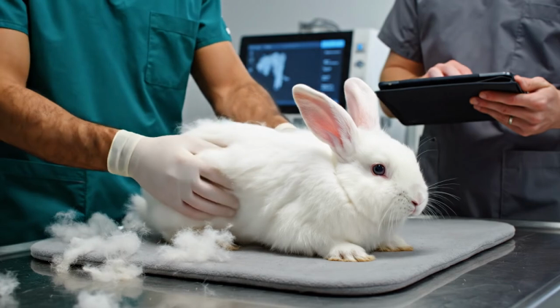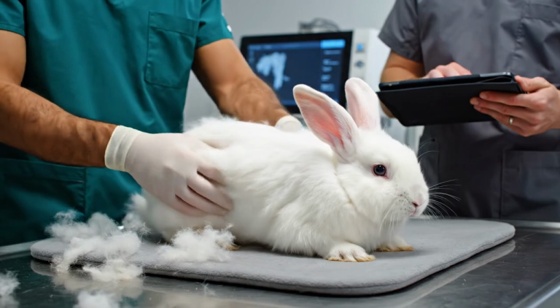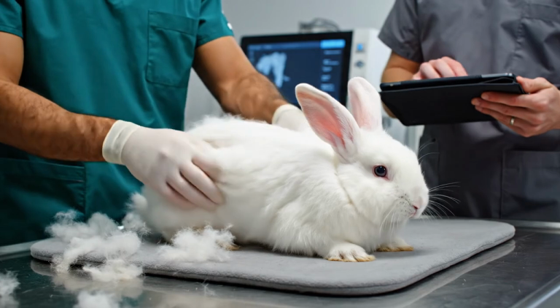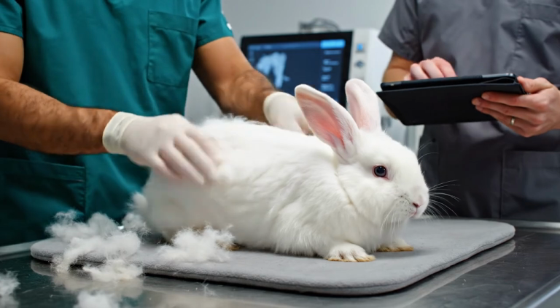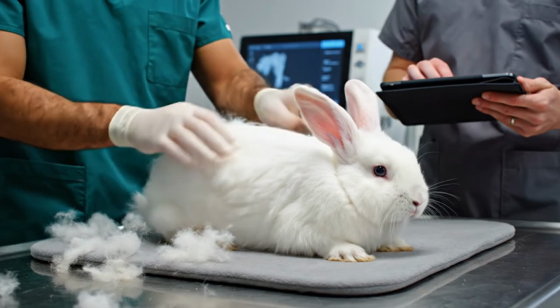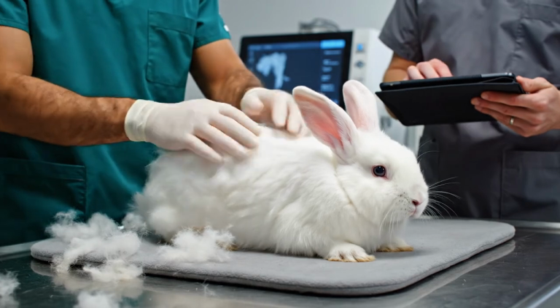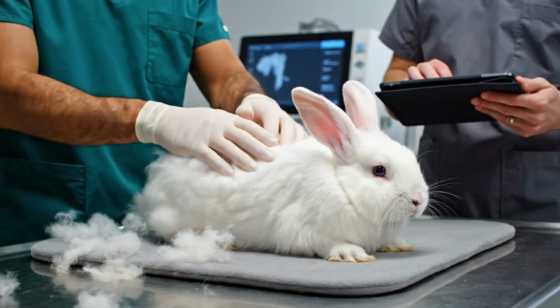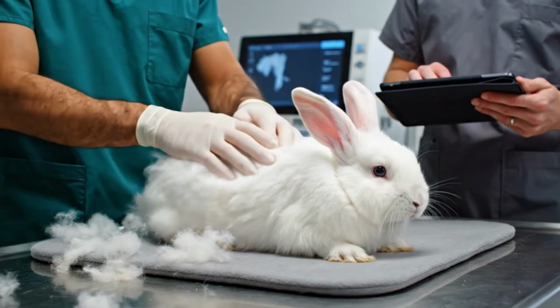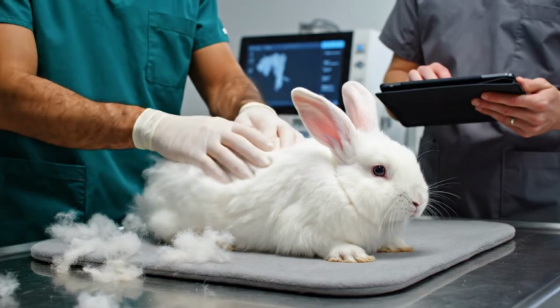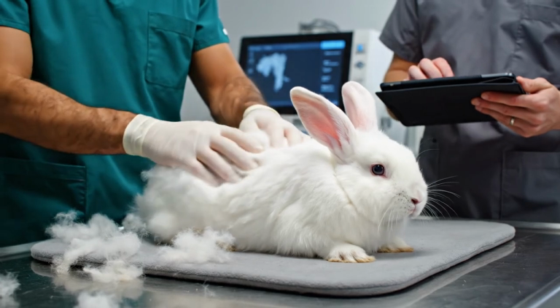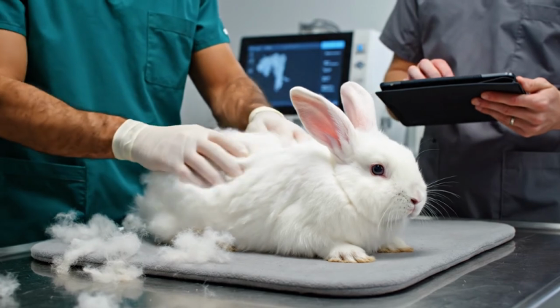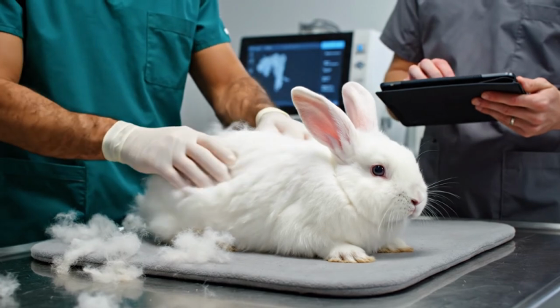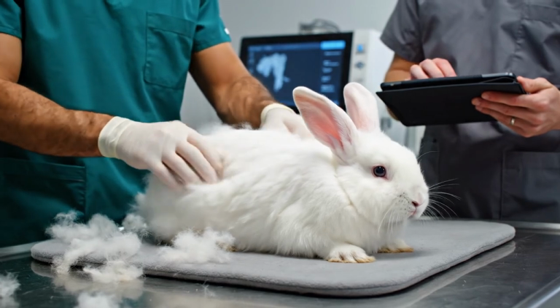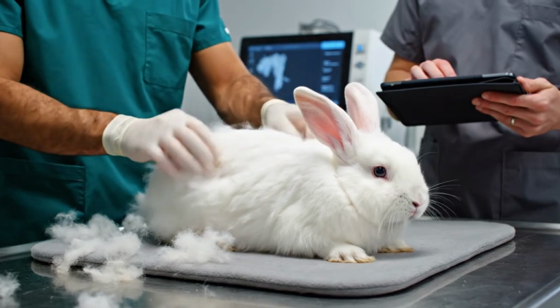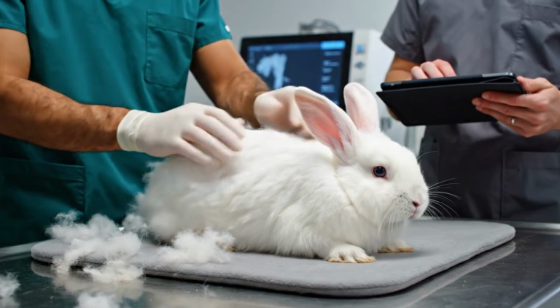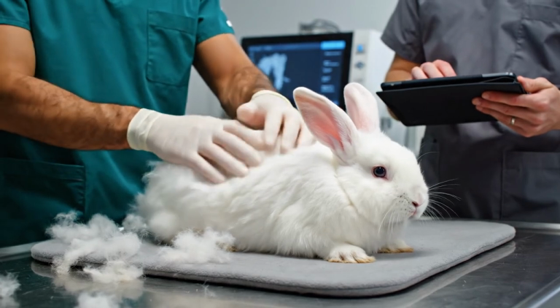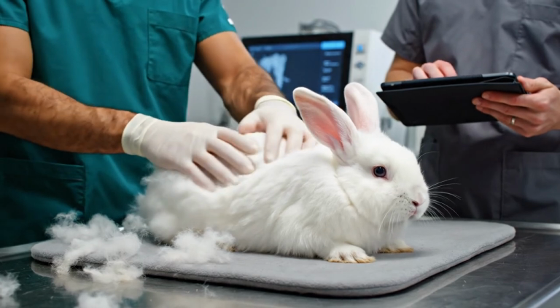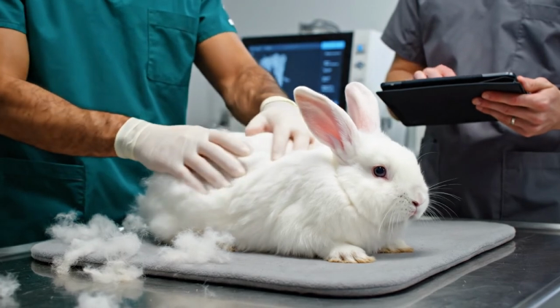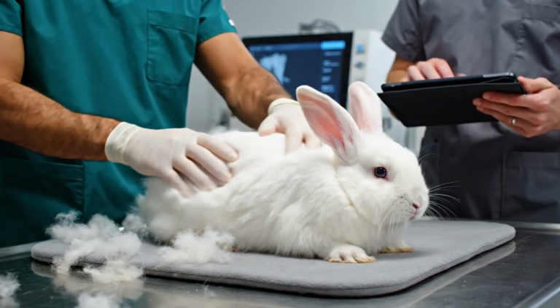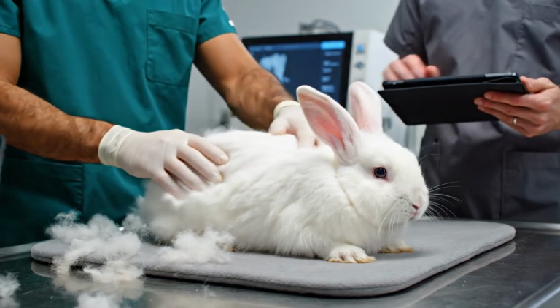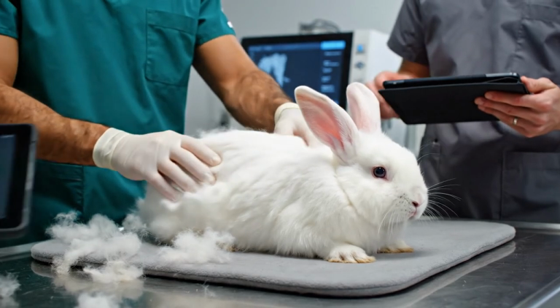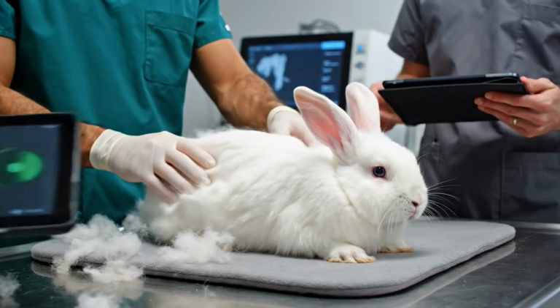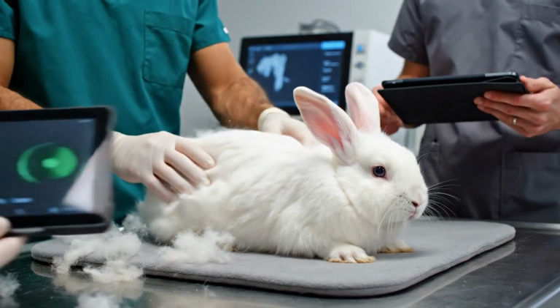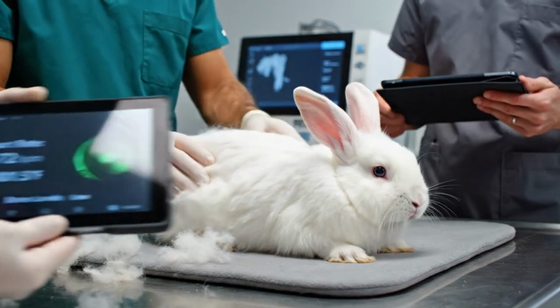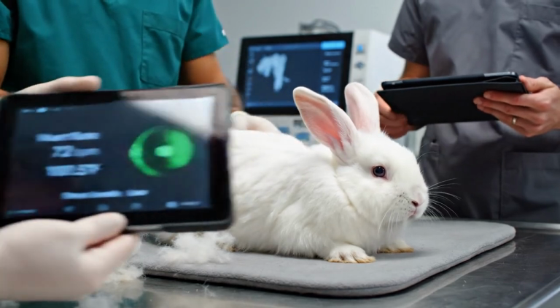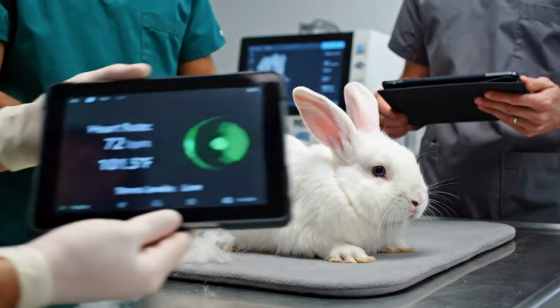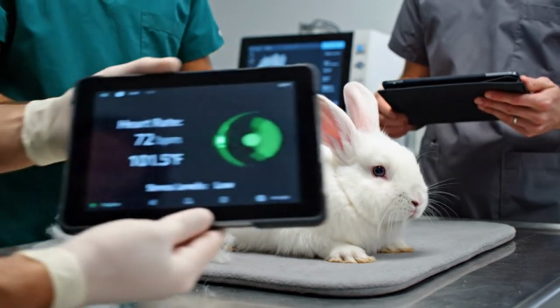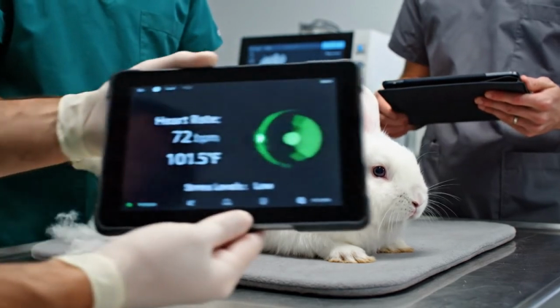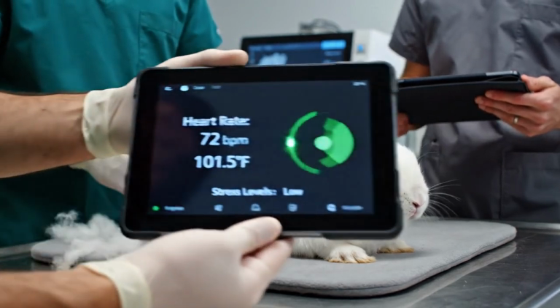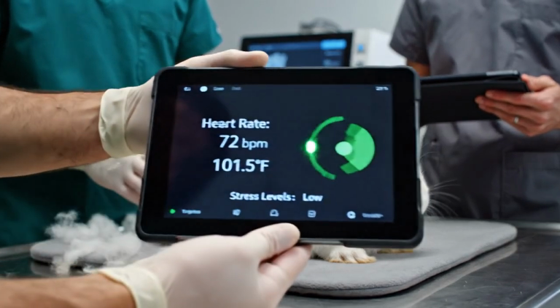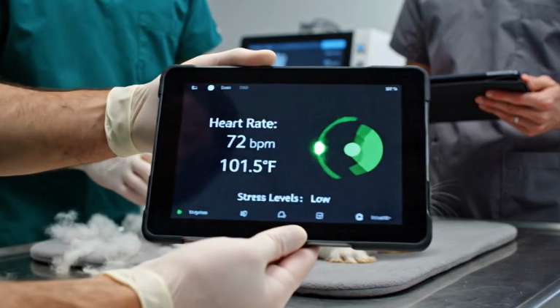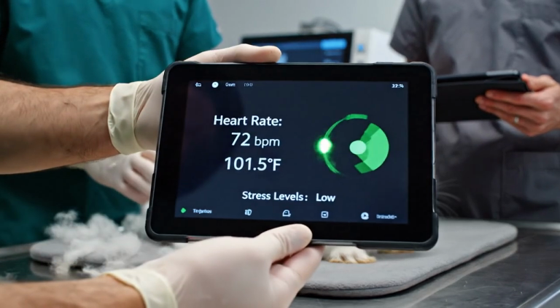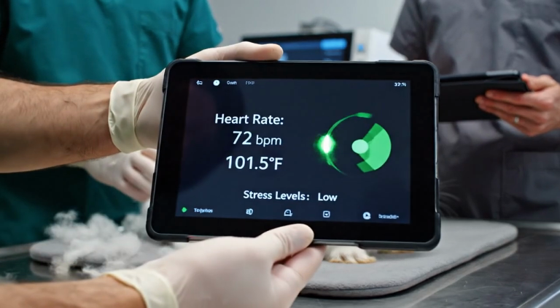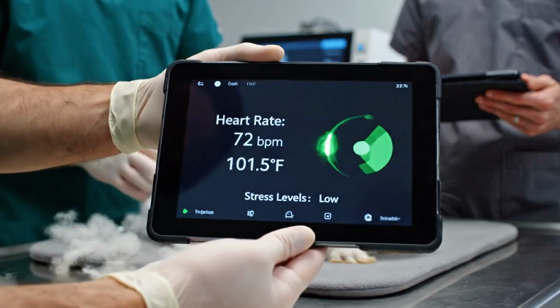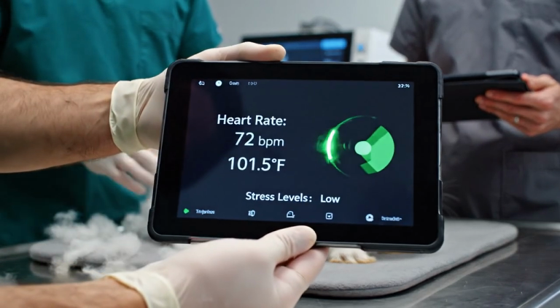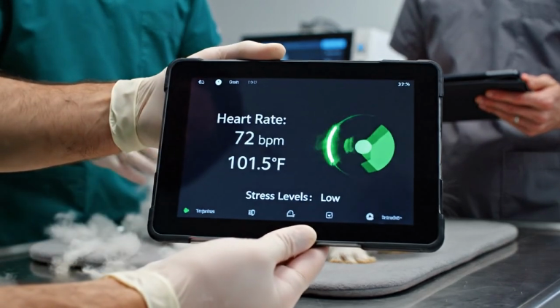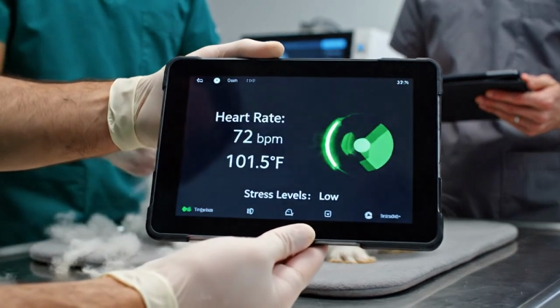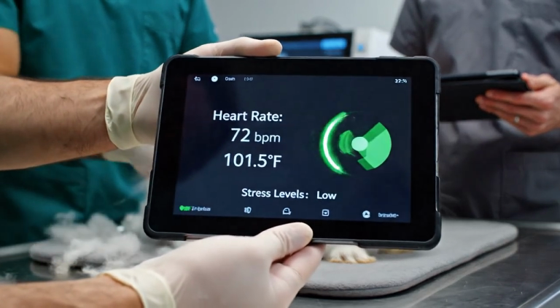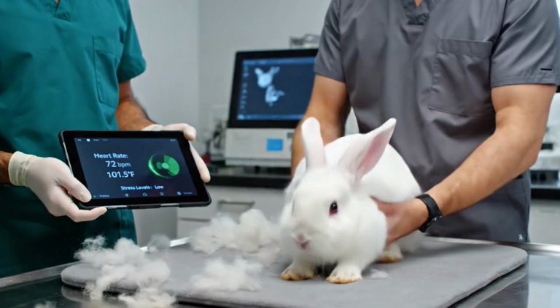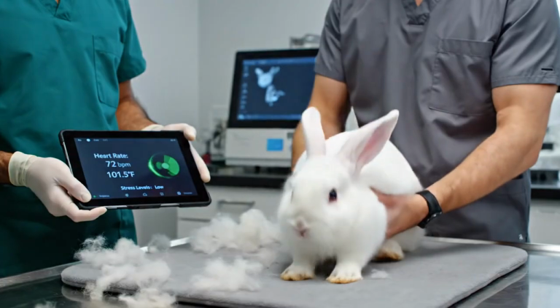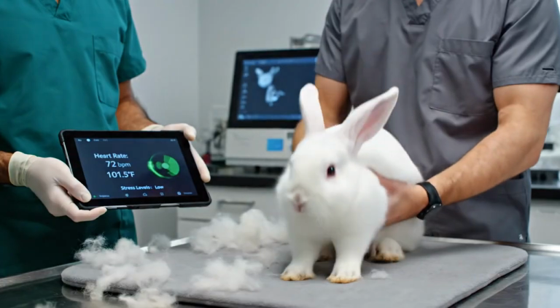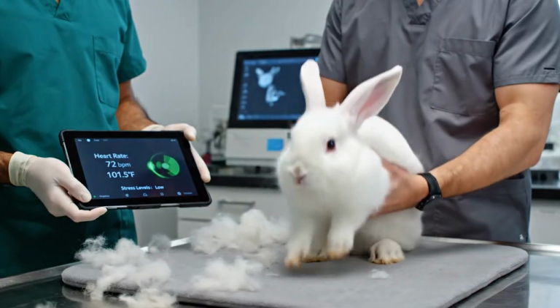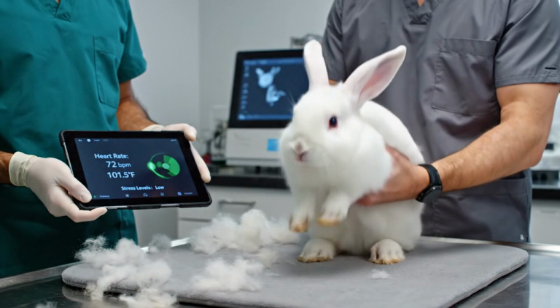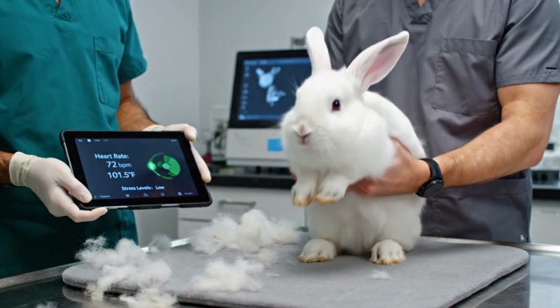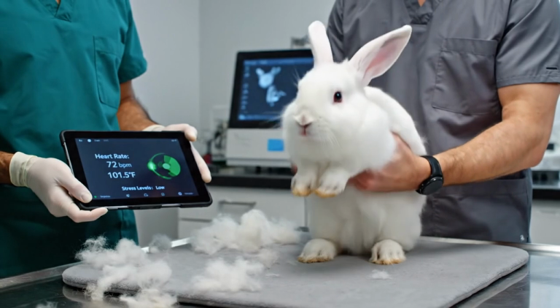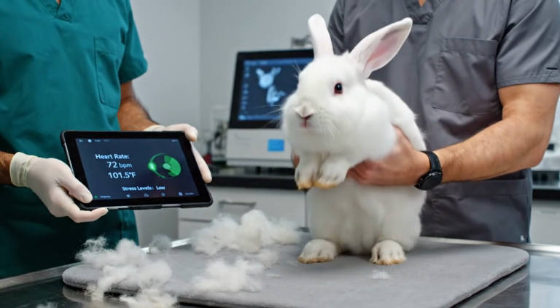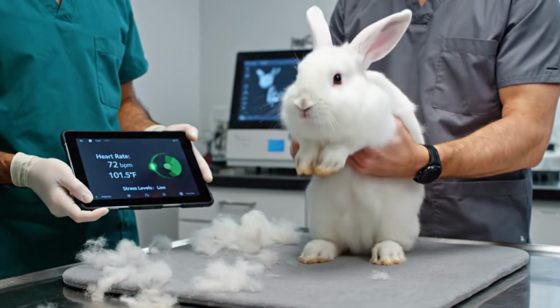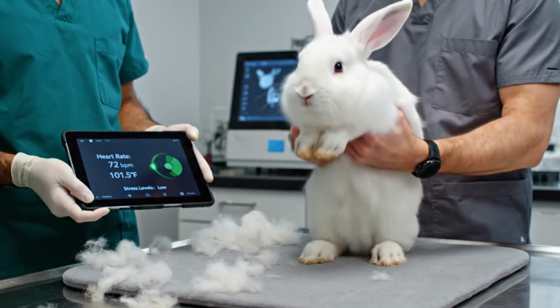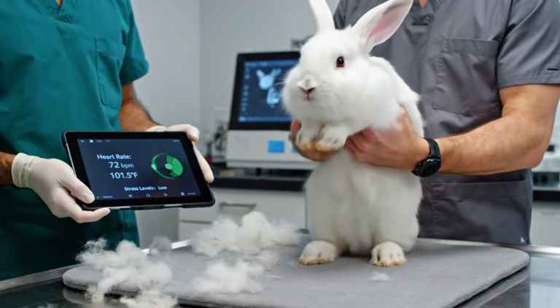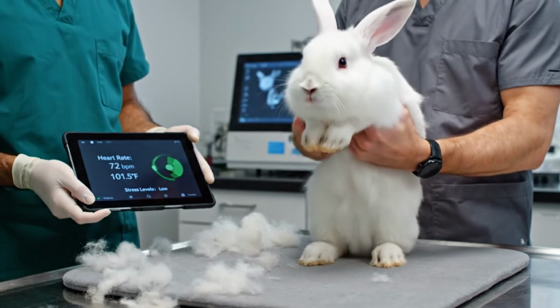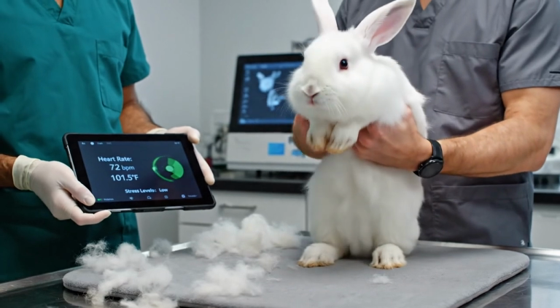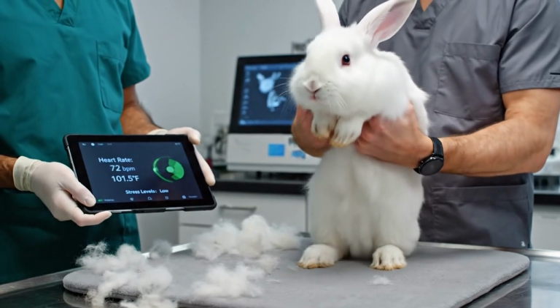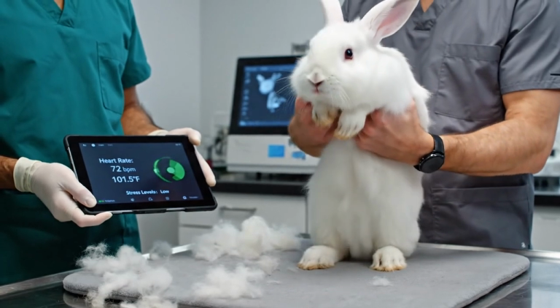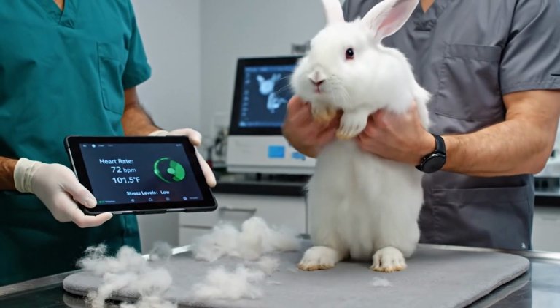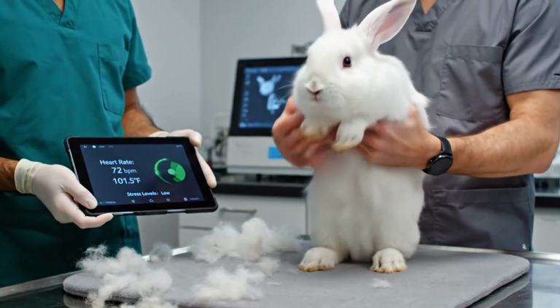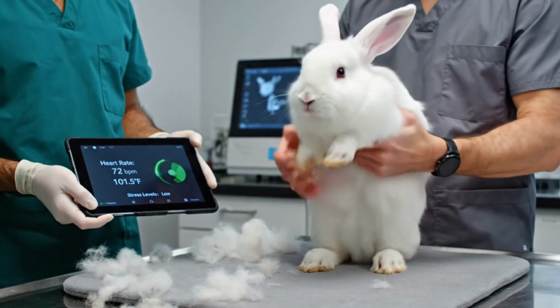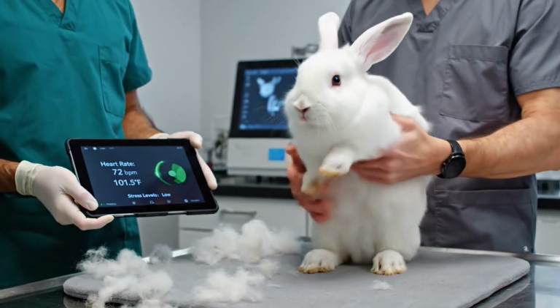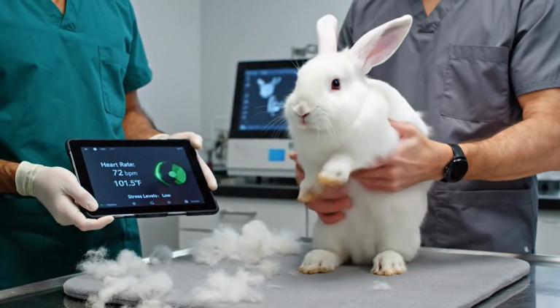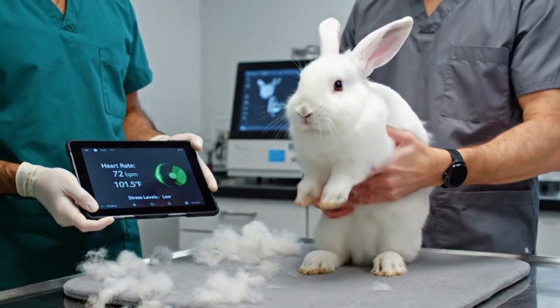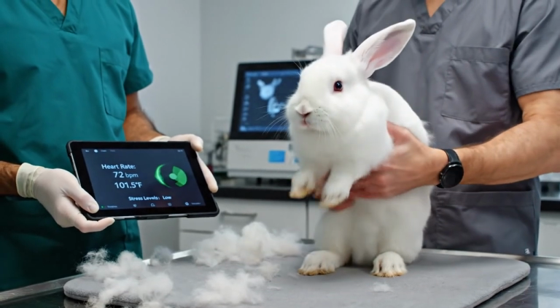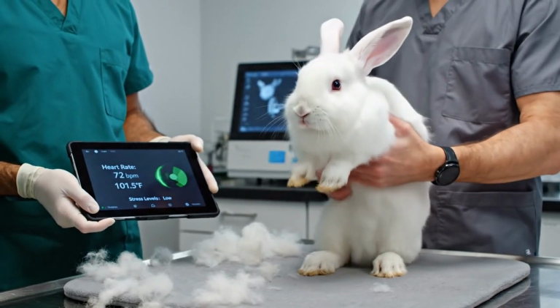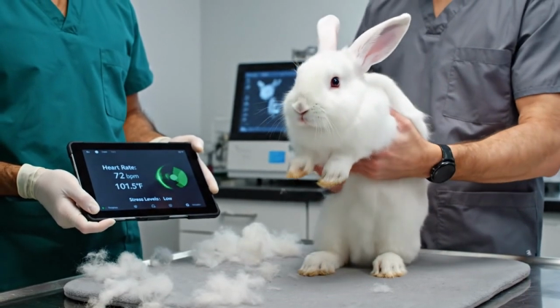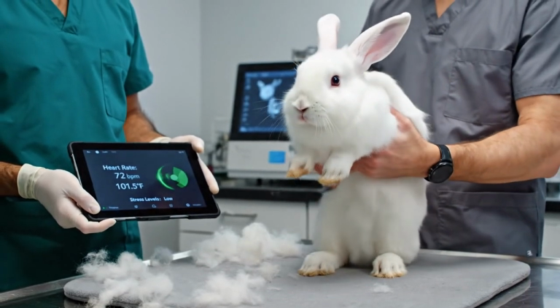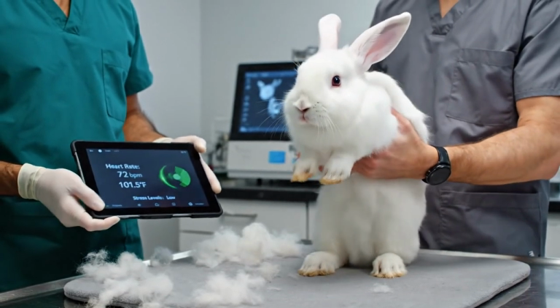Heart rate is steady at 72, temperature 101.5, stress levels are low — everything looks good.